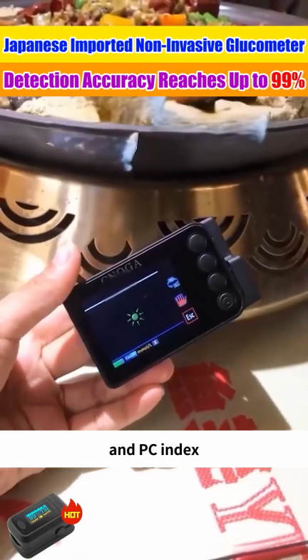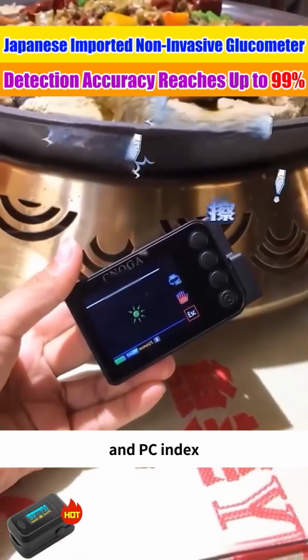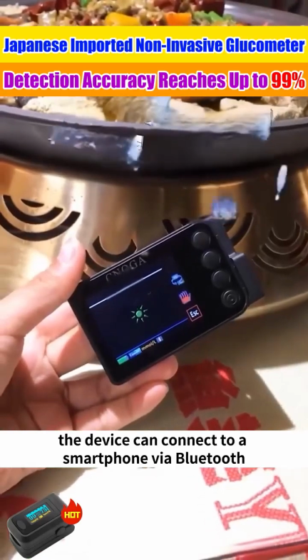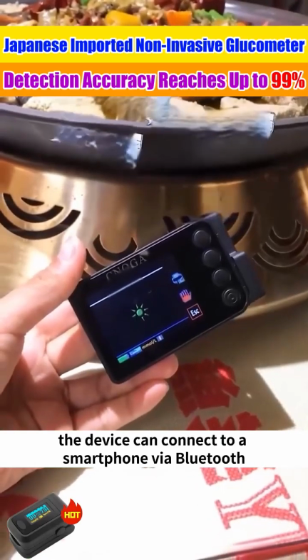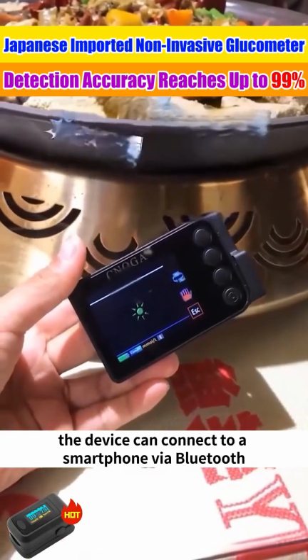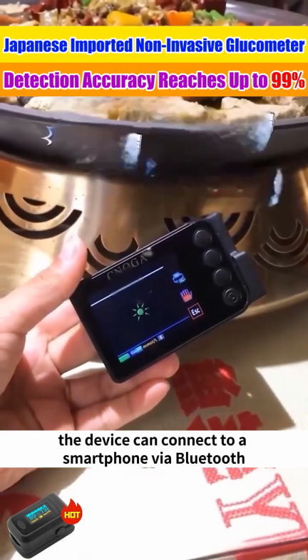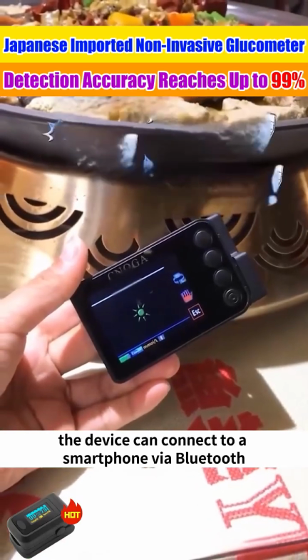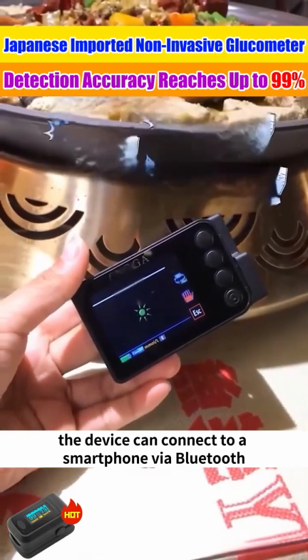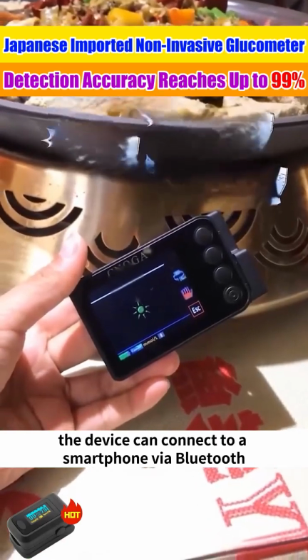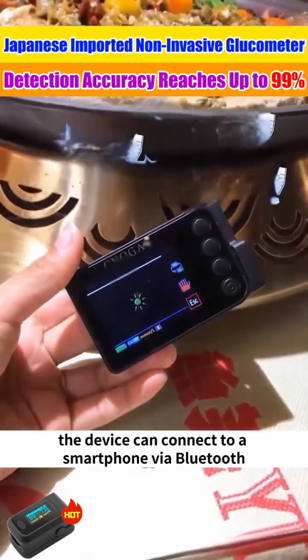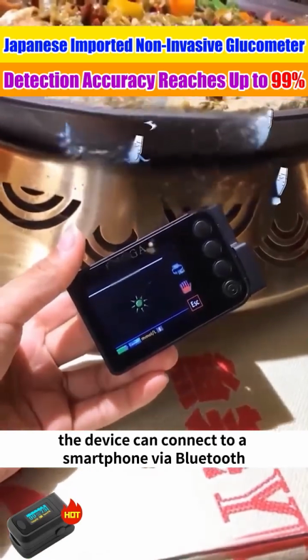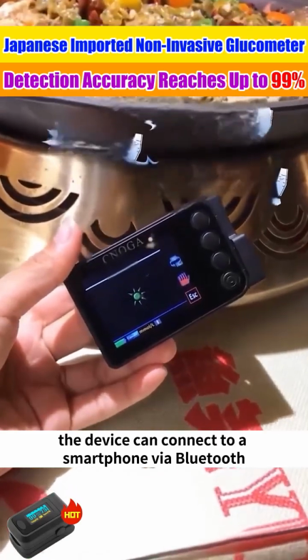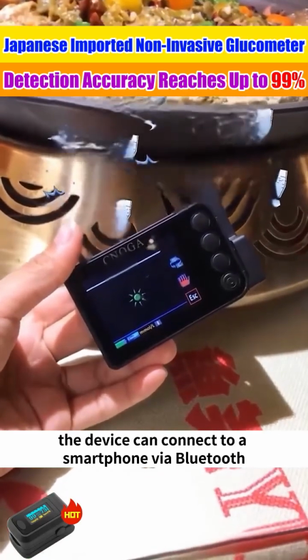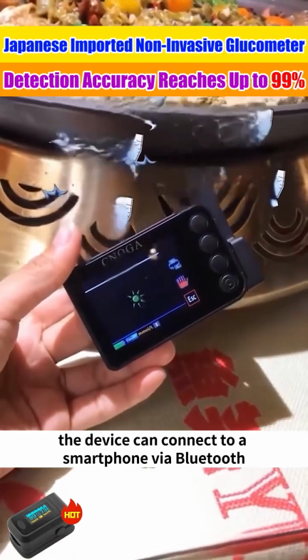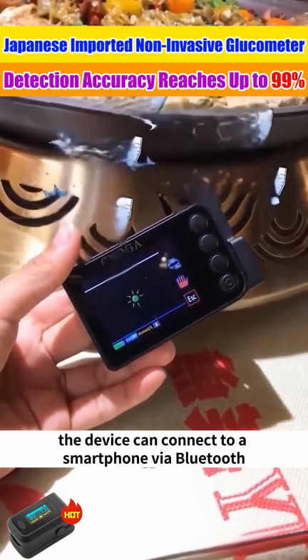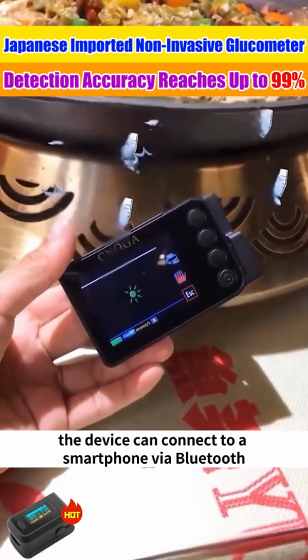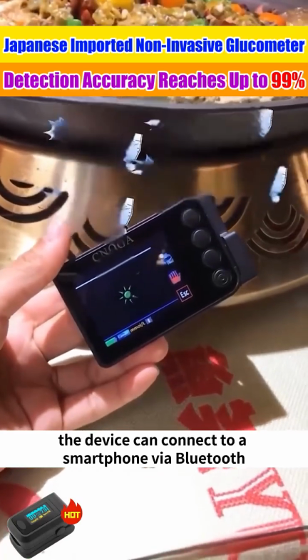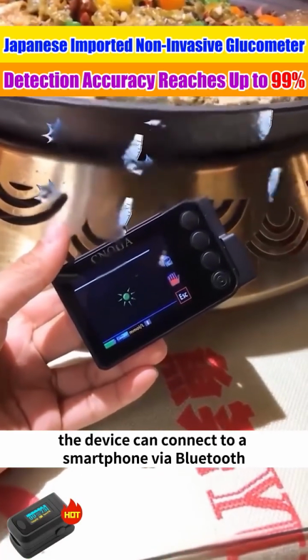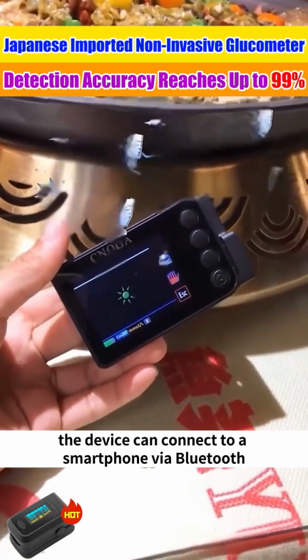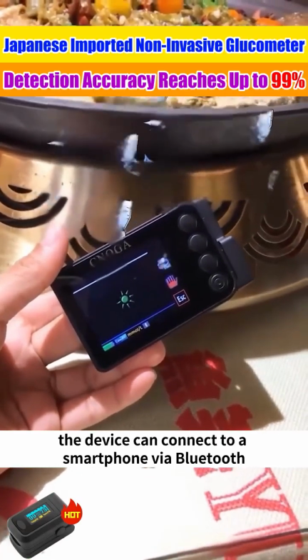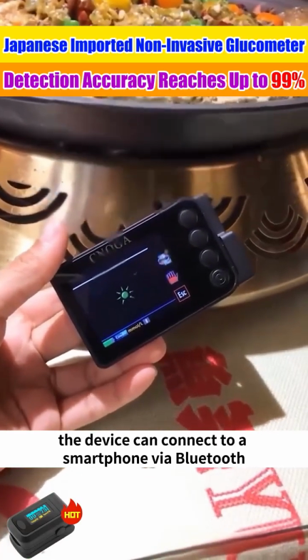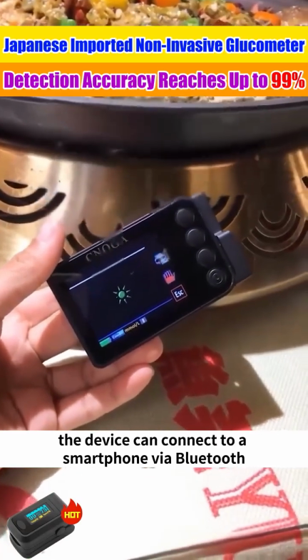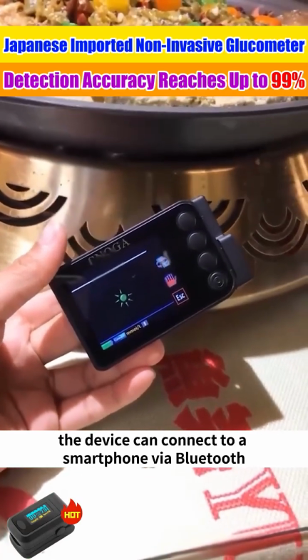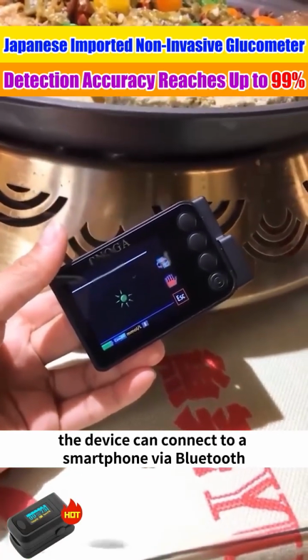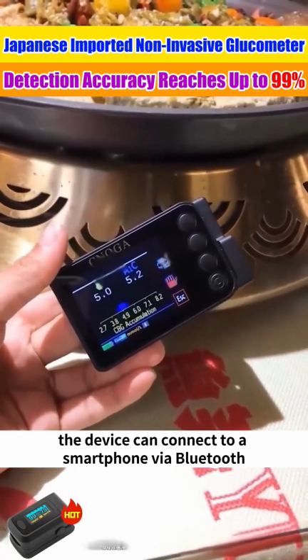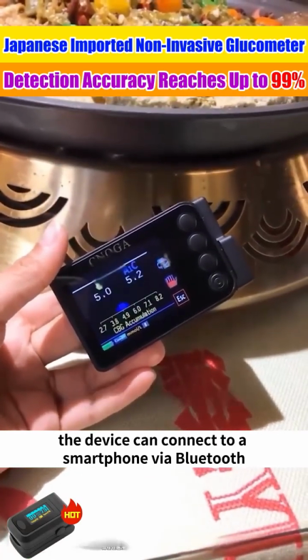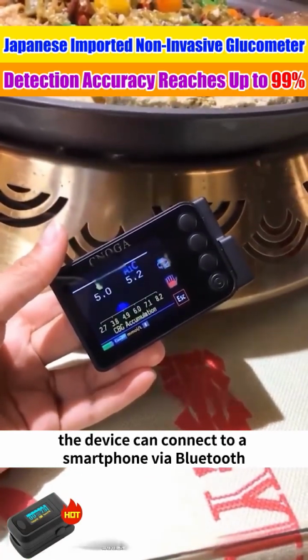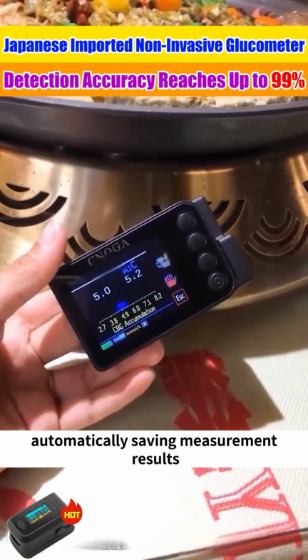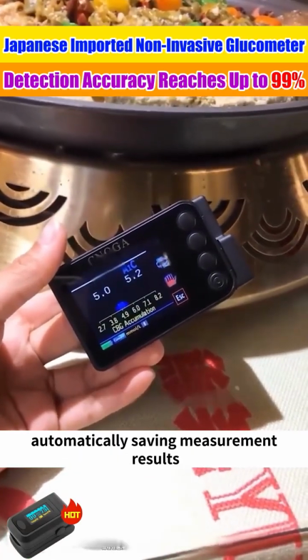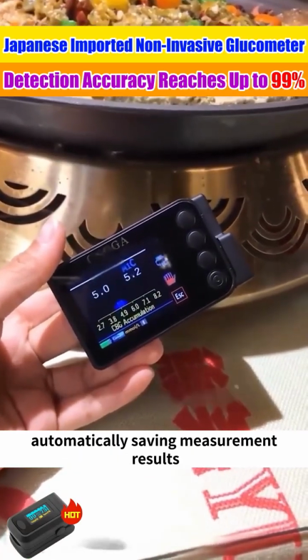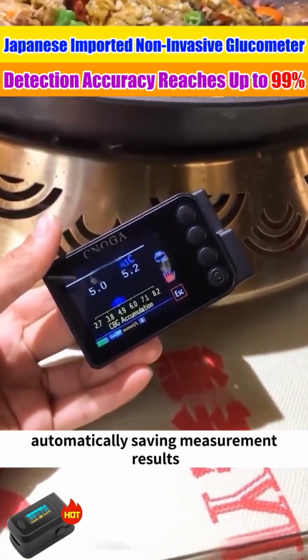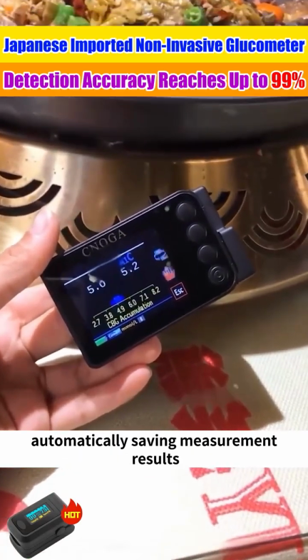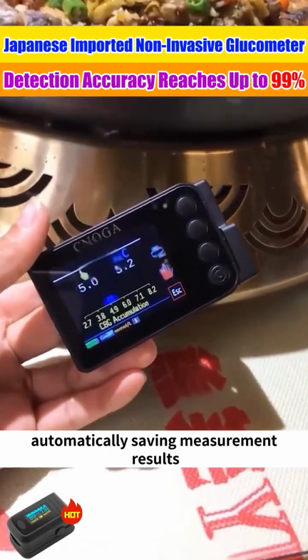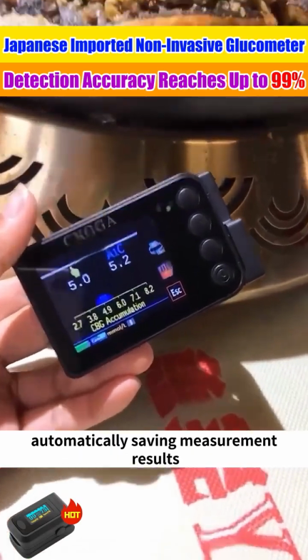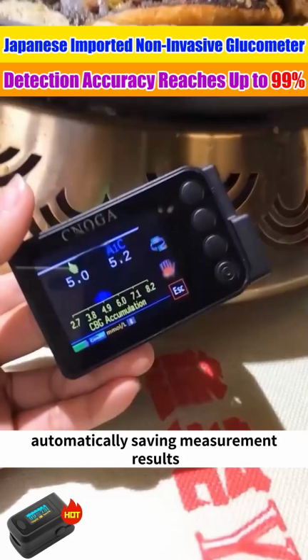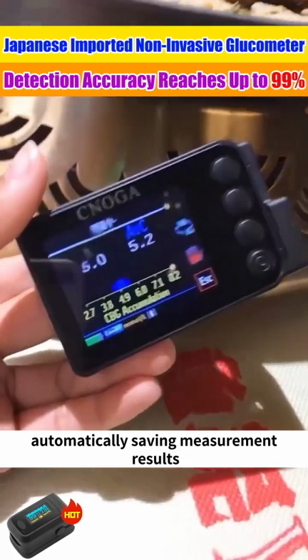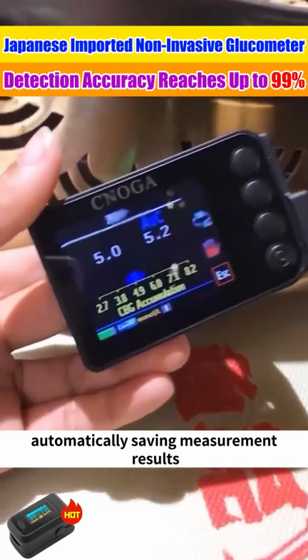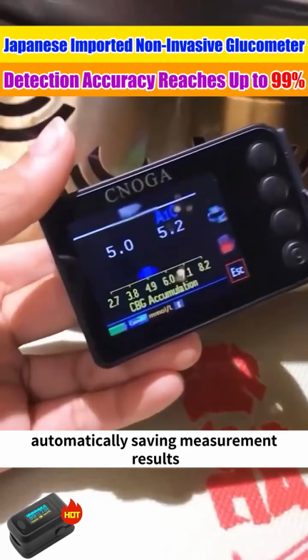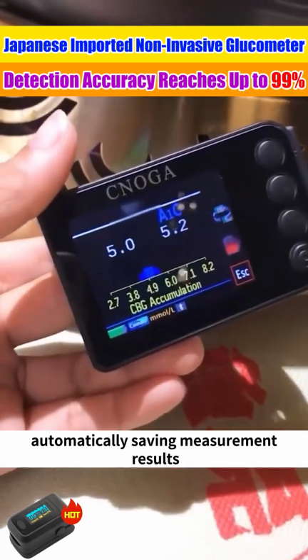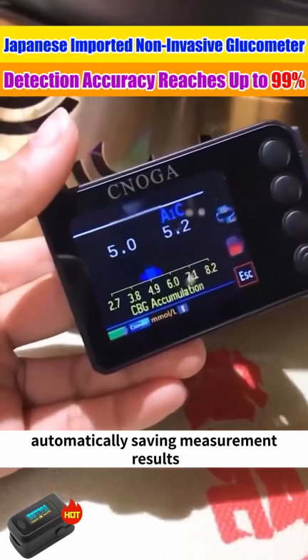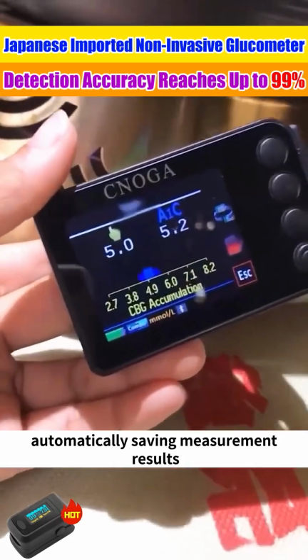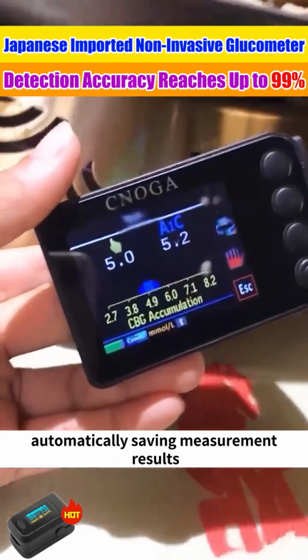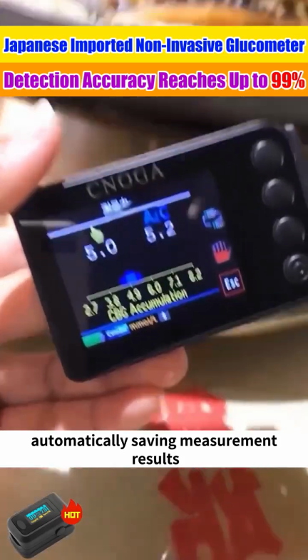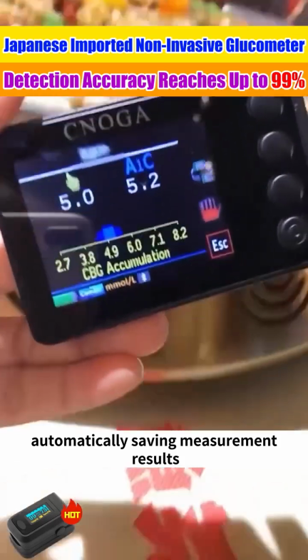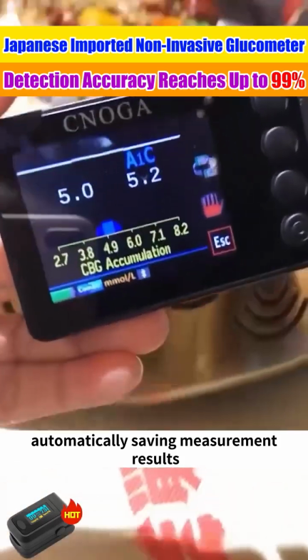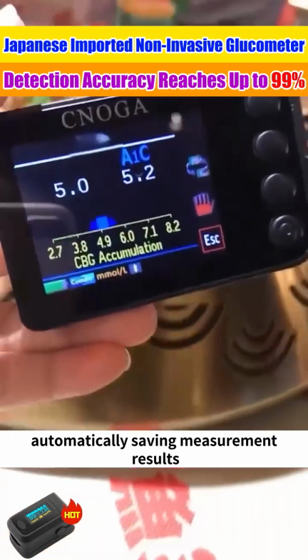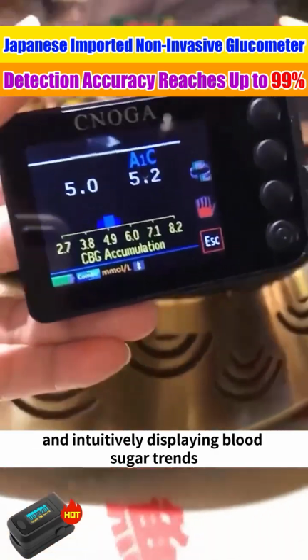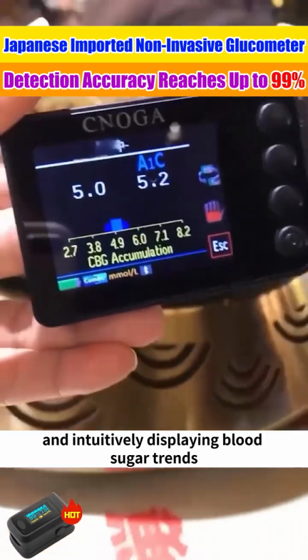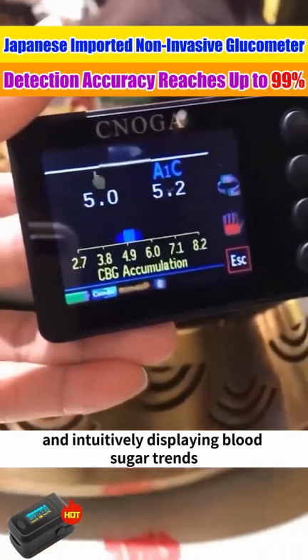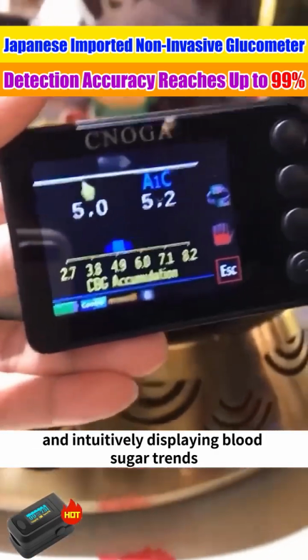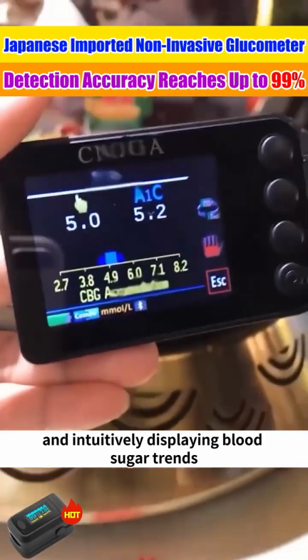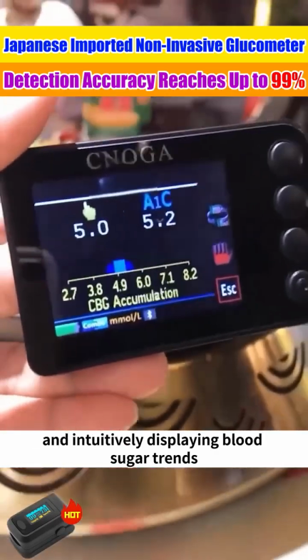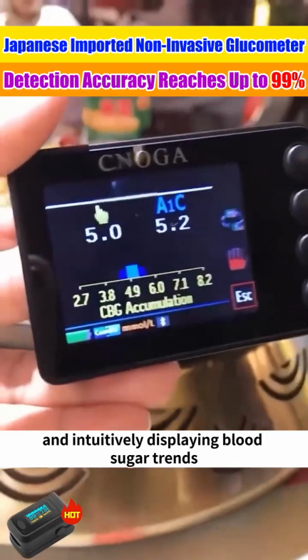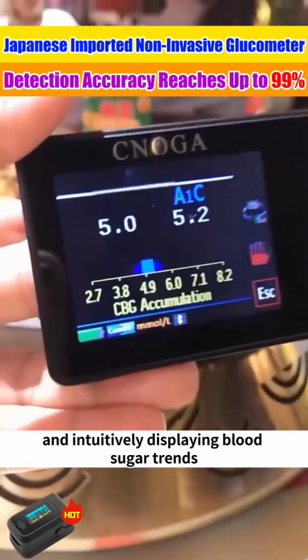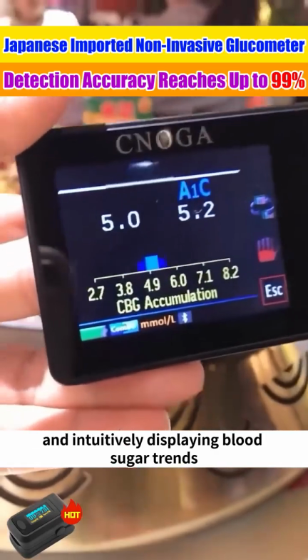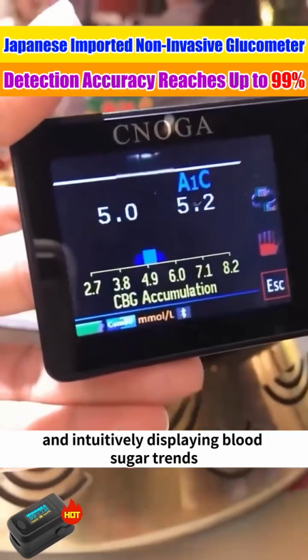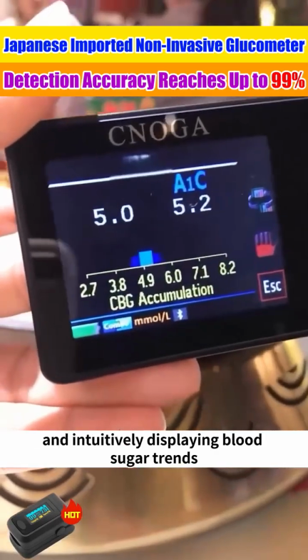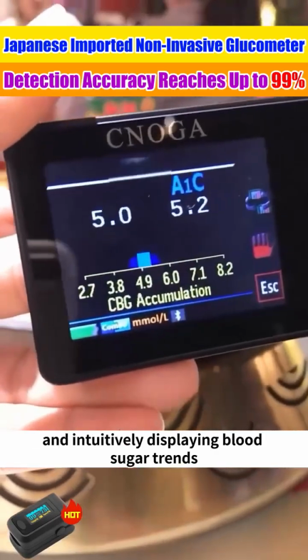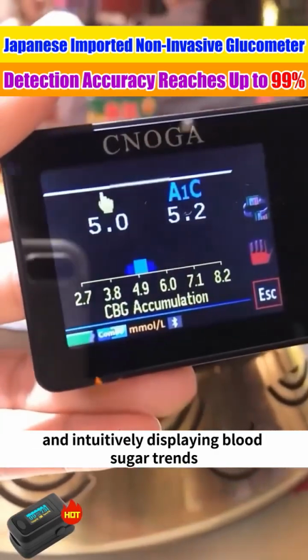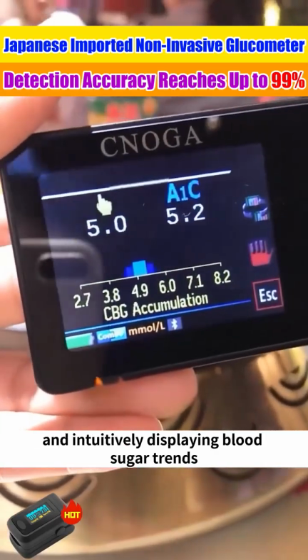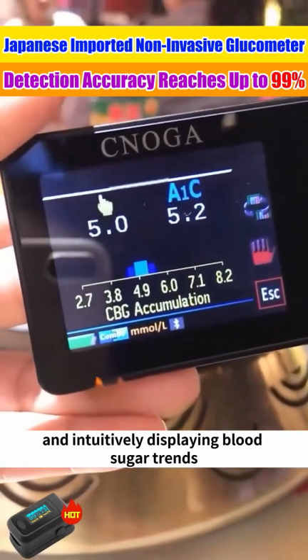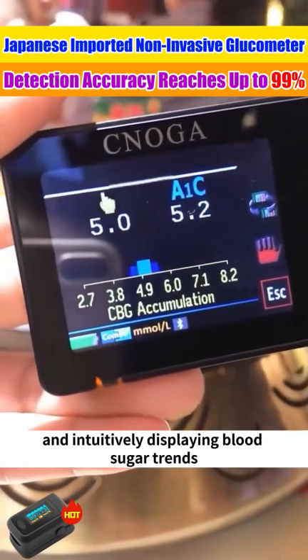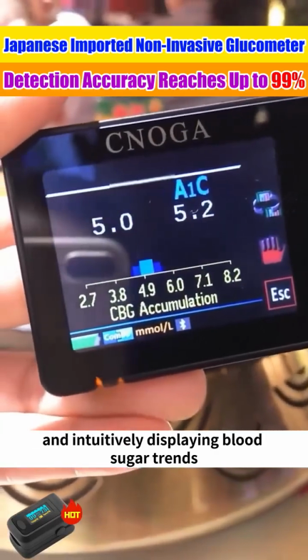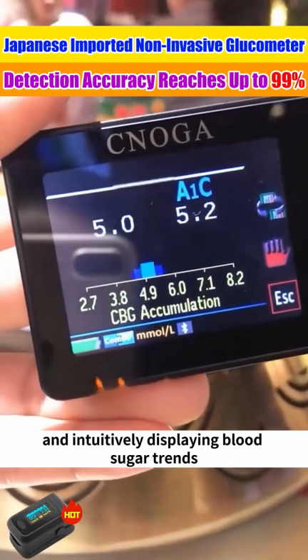The device can connect to a smartphone via Bluetooth, automatically saving measurement results and intuitively displaying blood sugar trends.